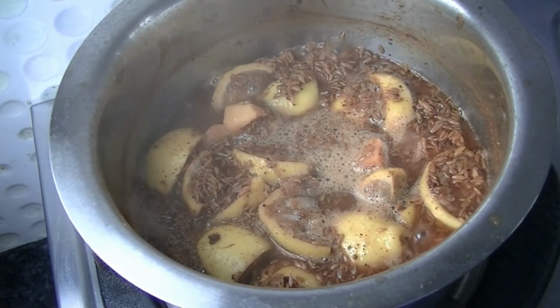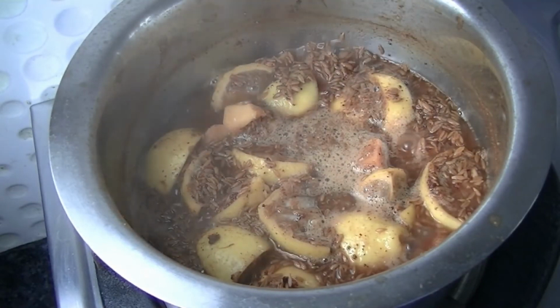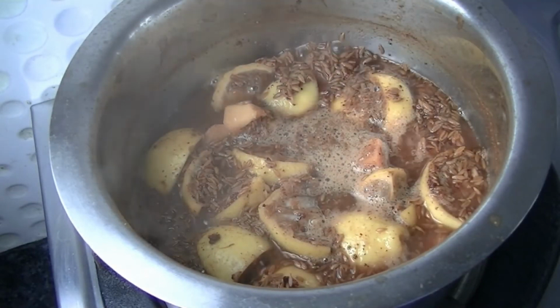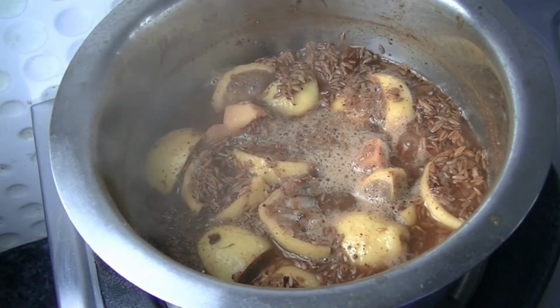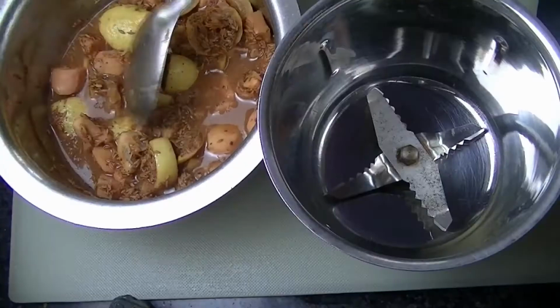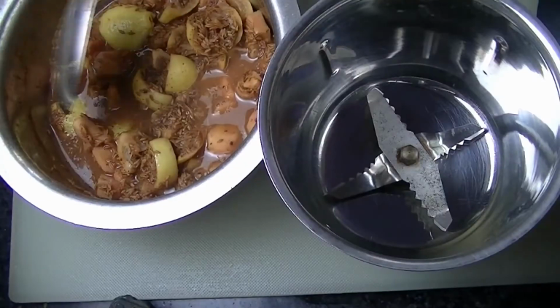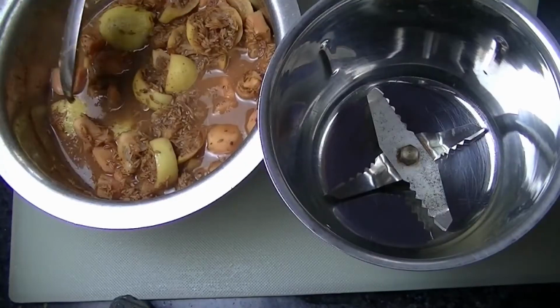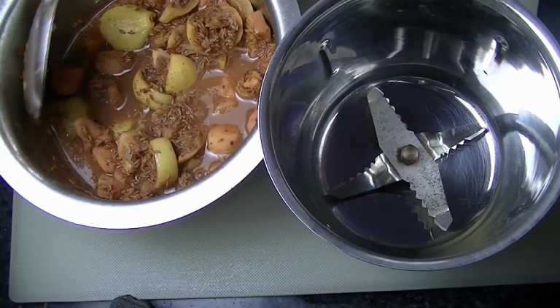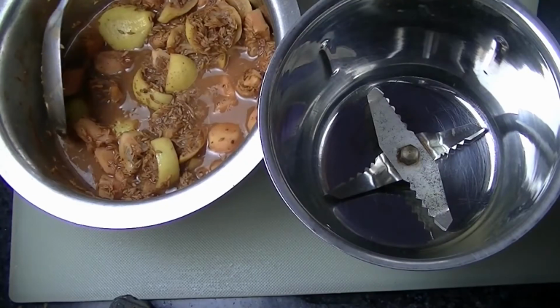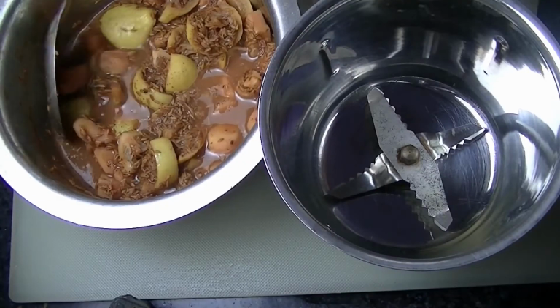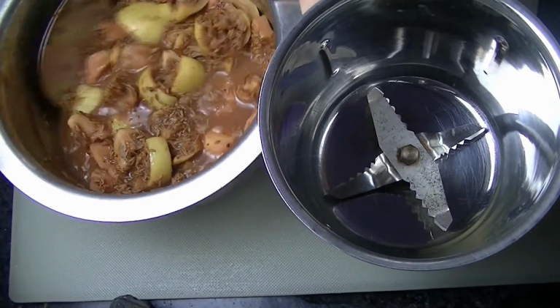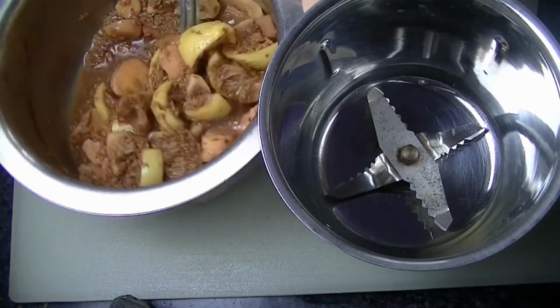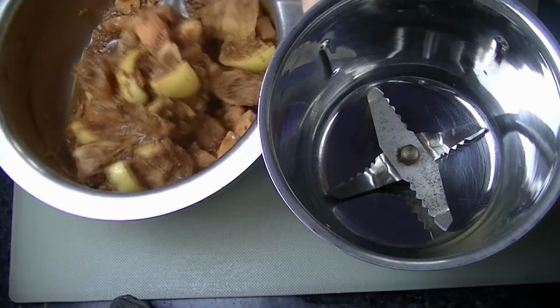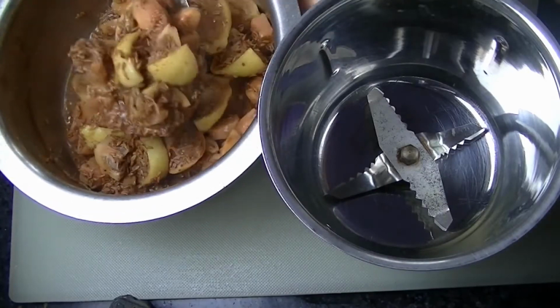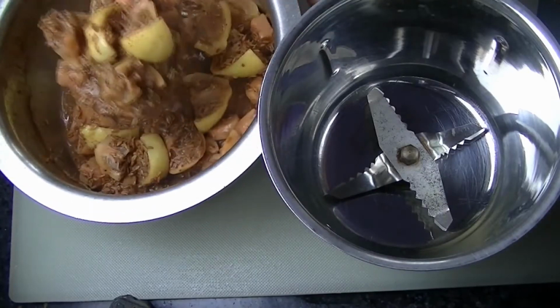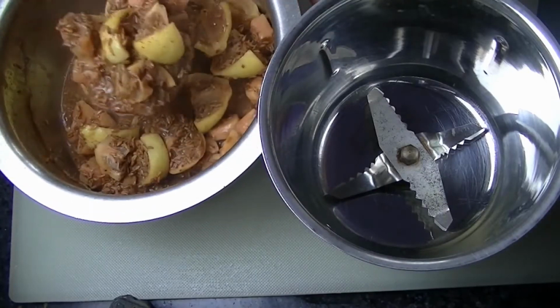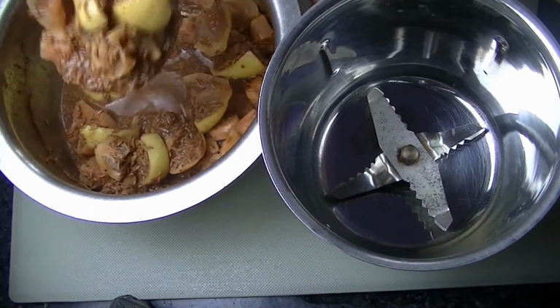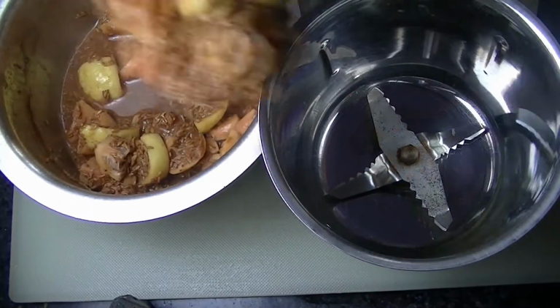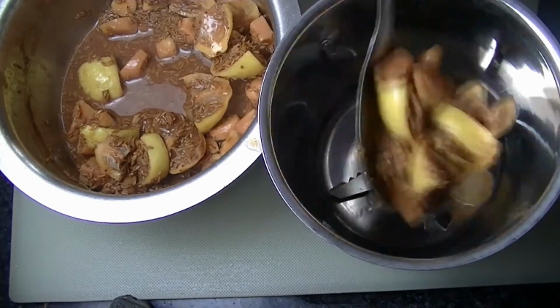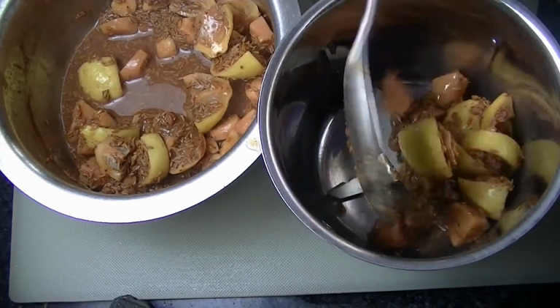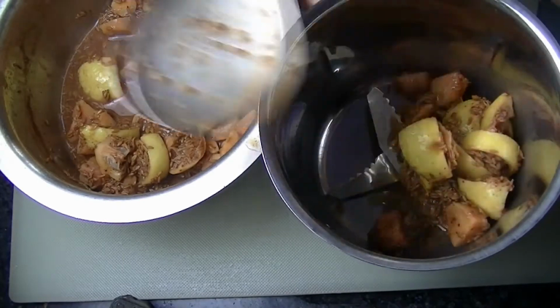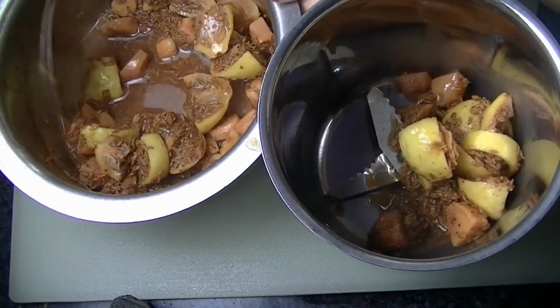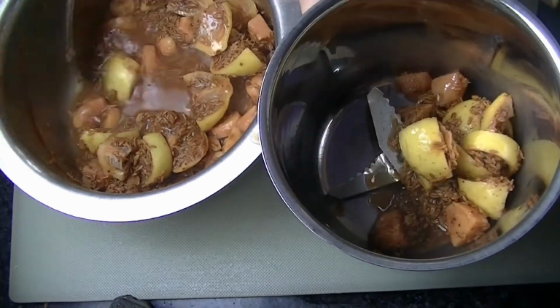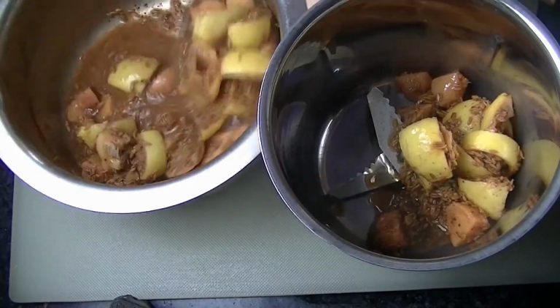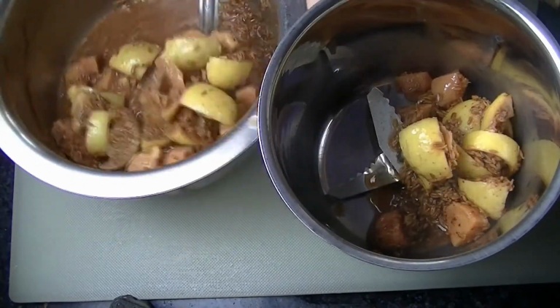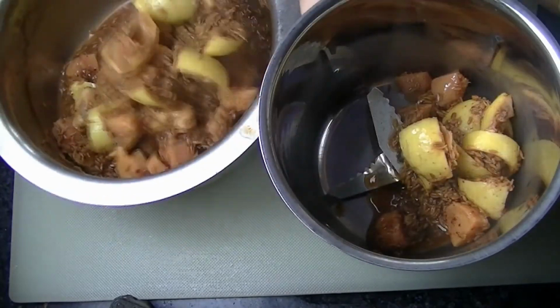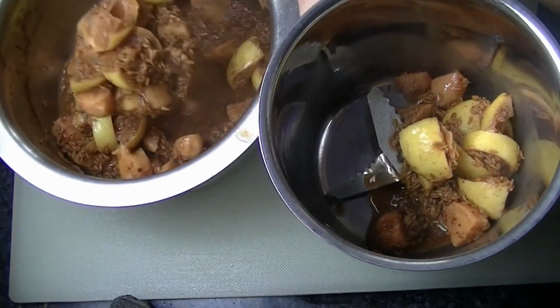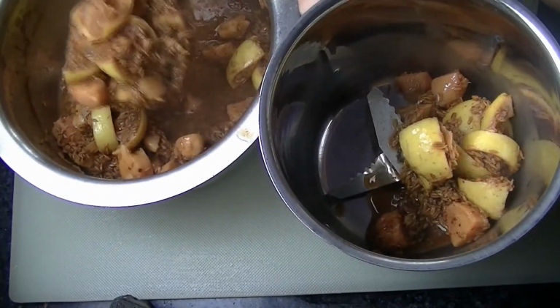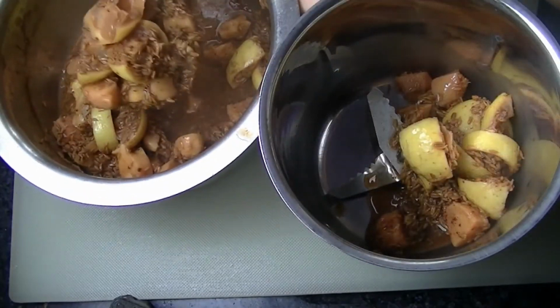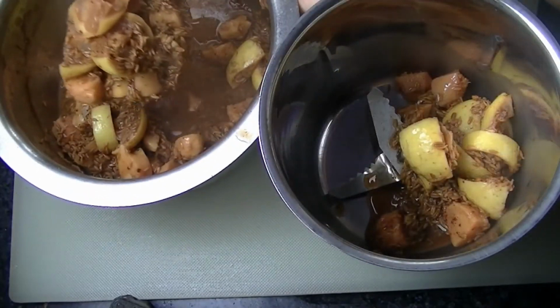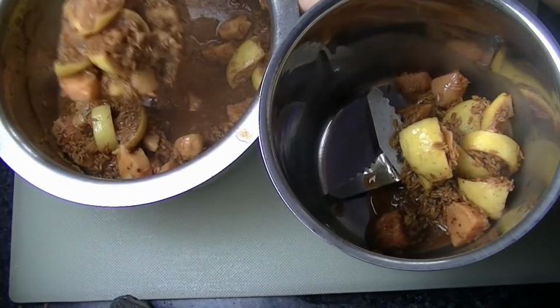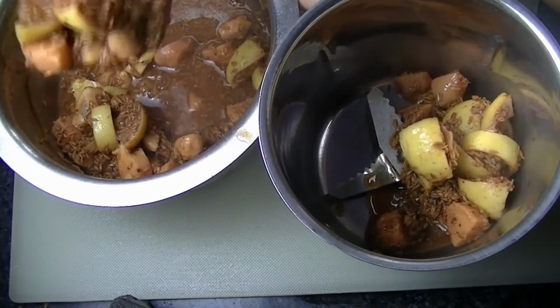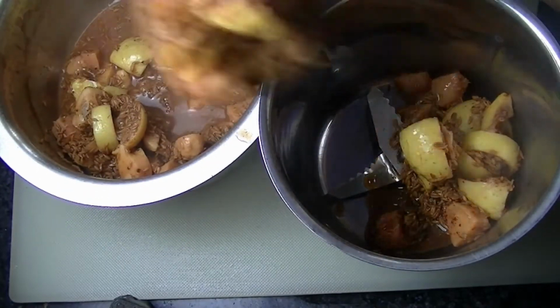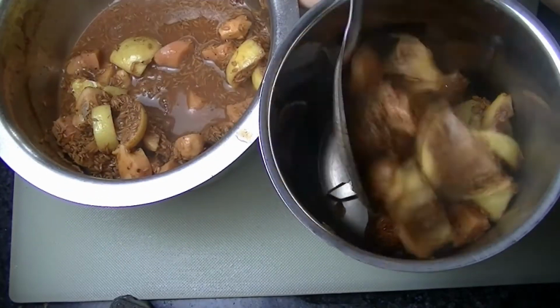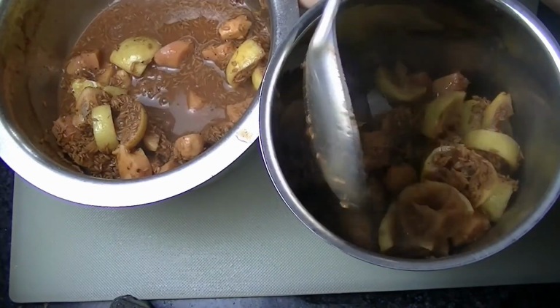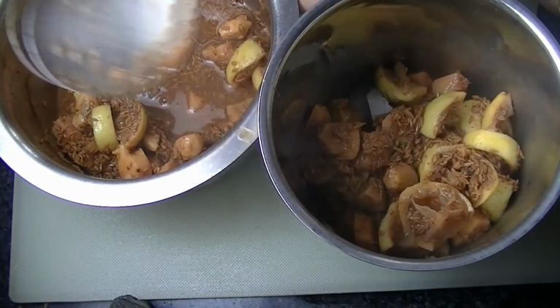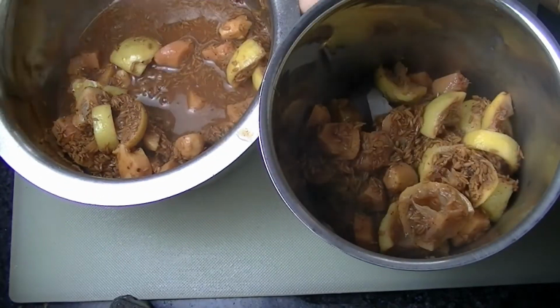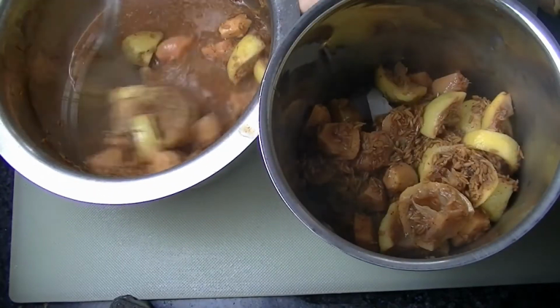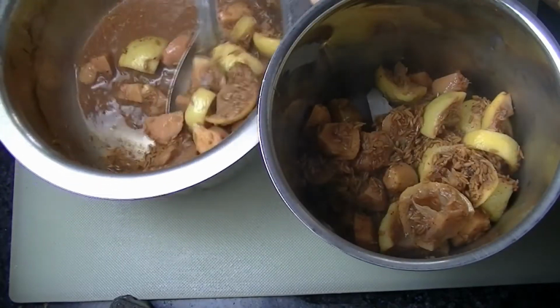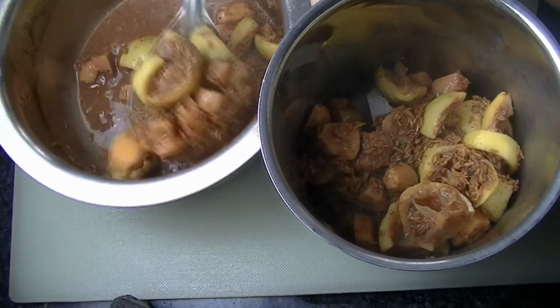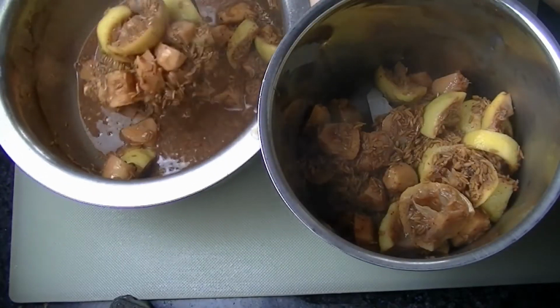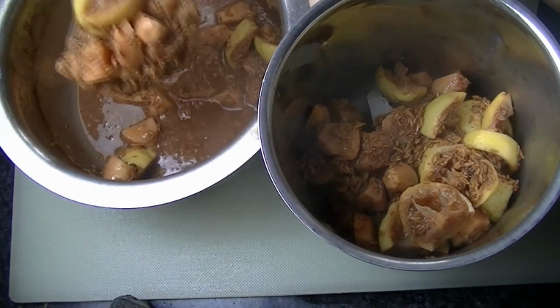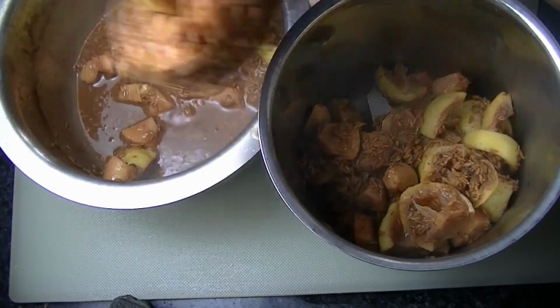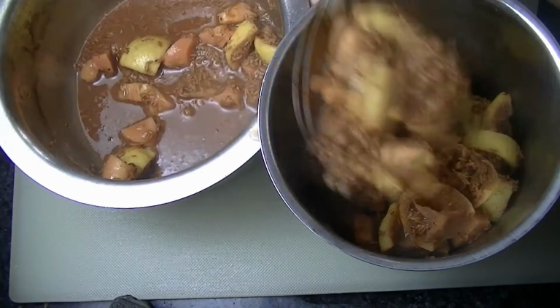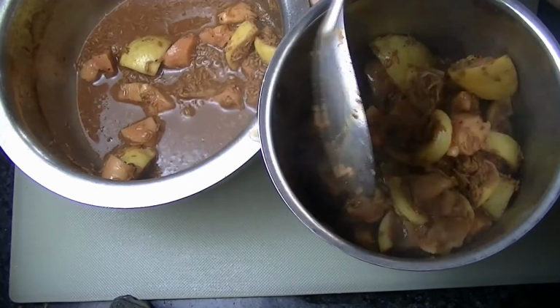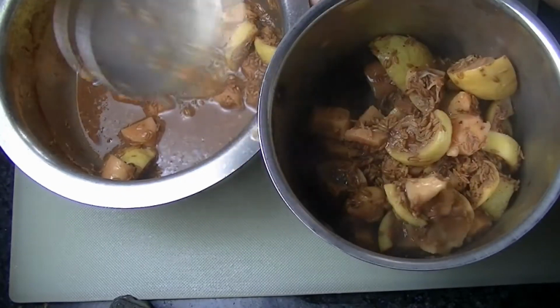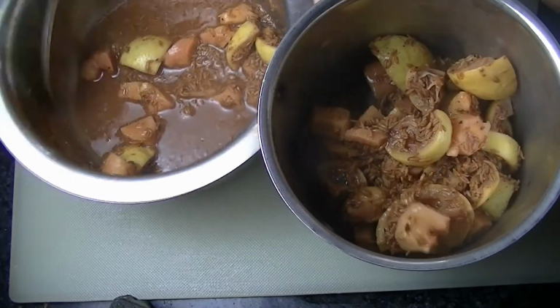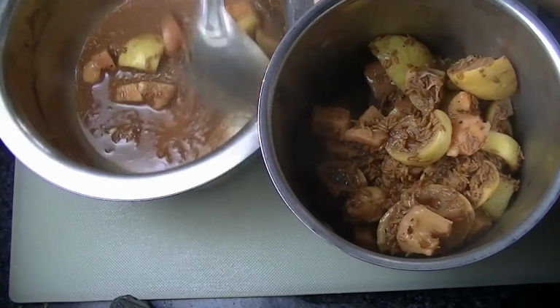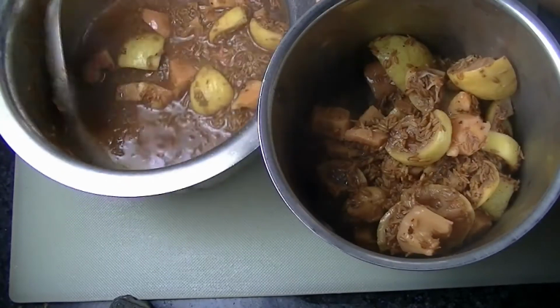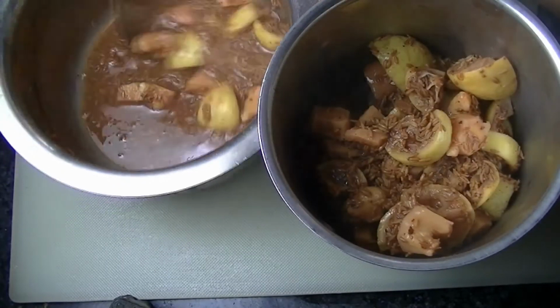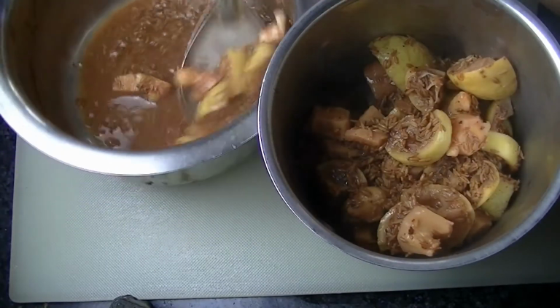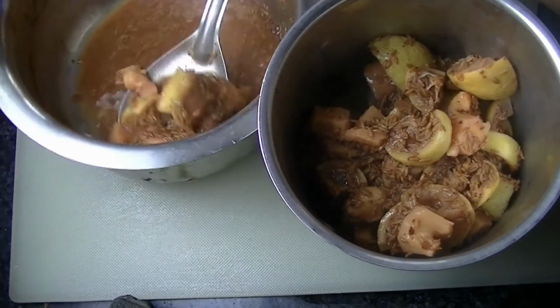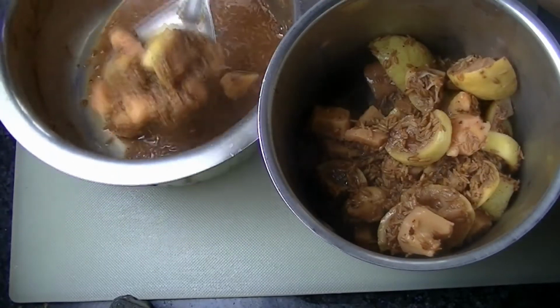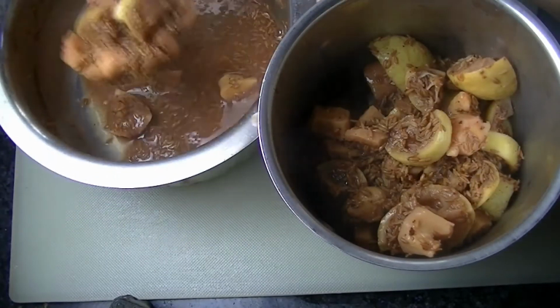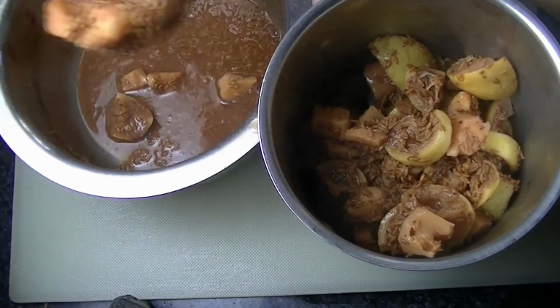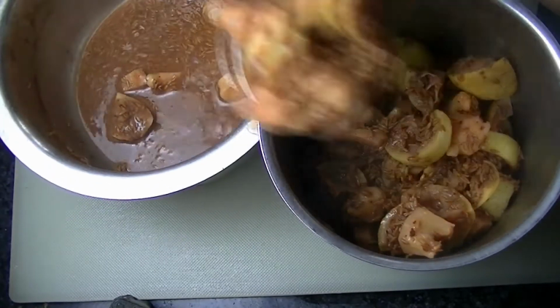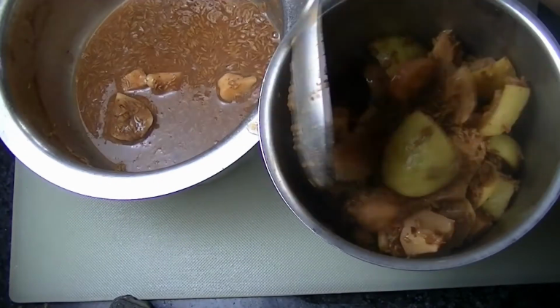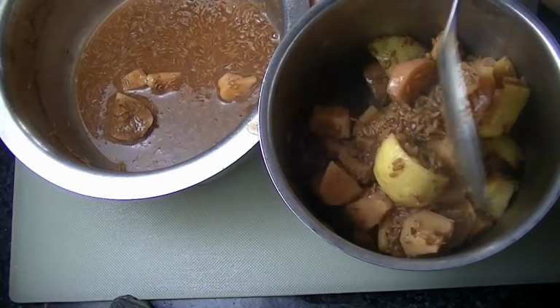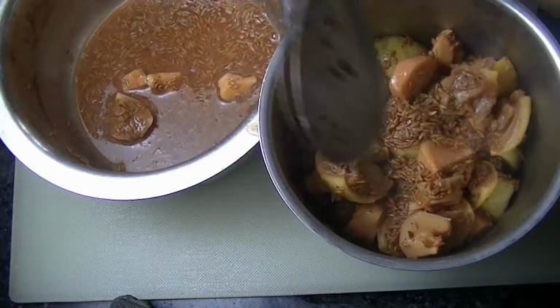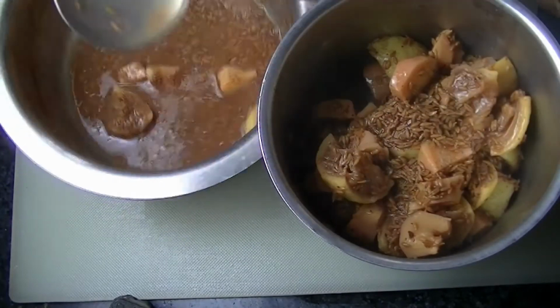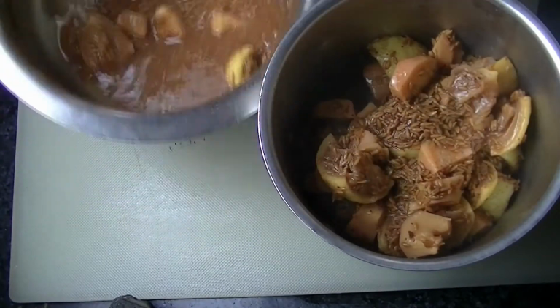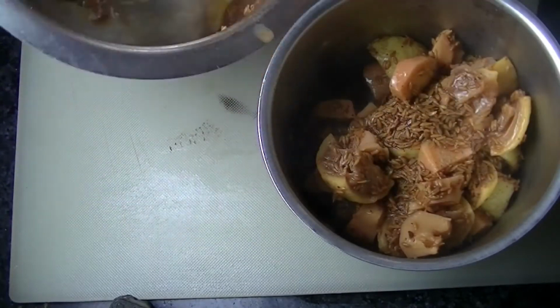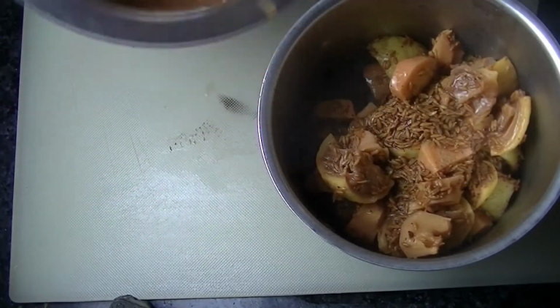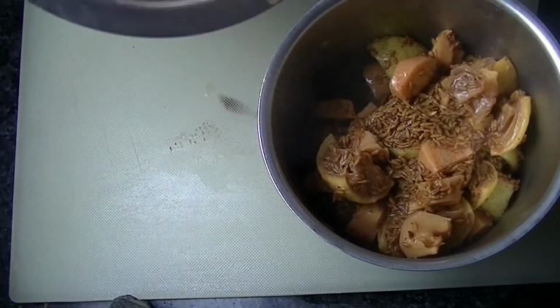Once this remedy is cool, we will transfer it all into a blender.